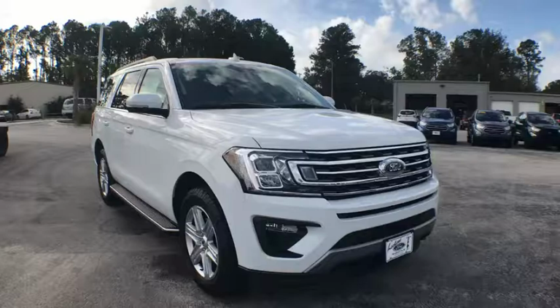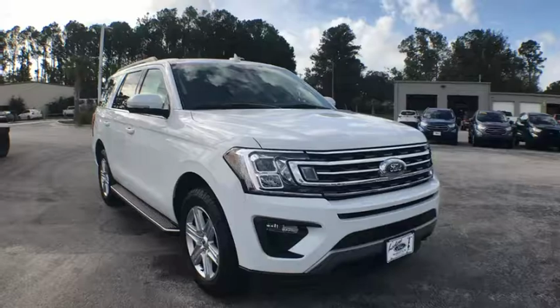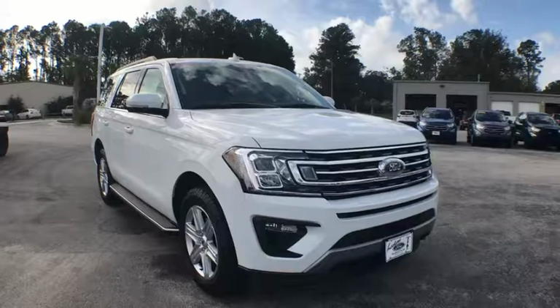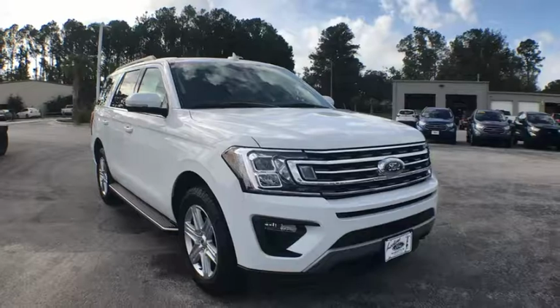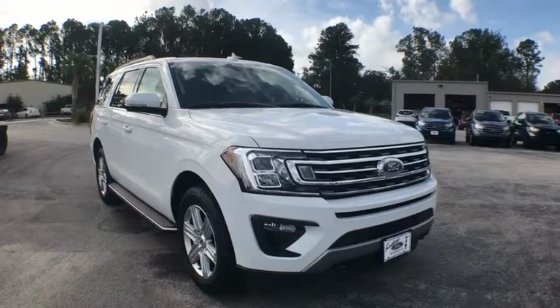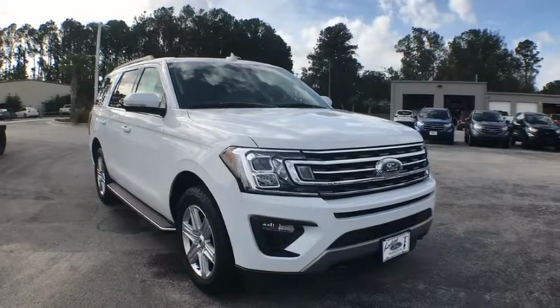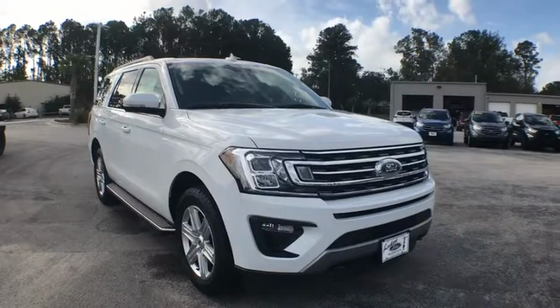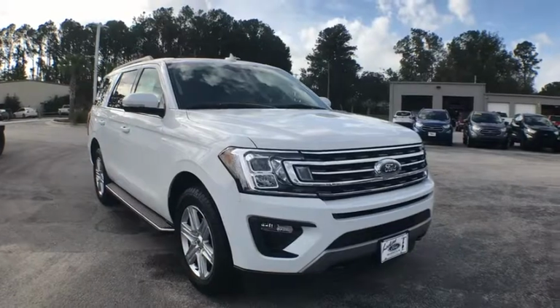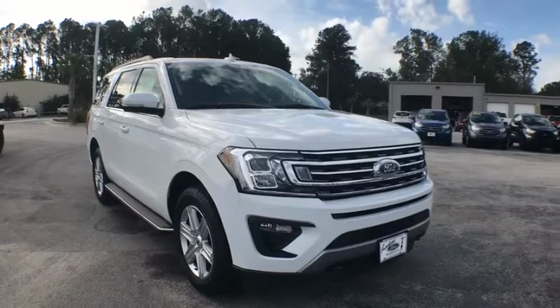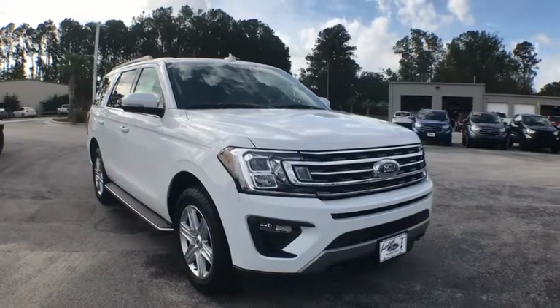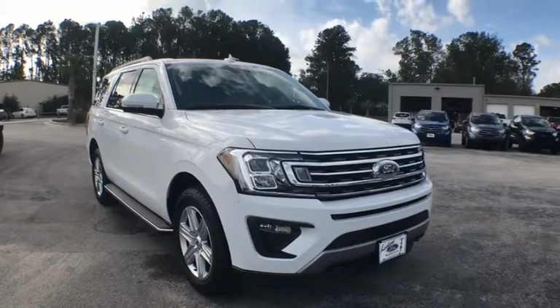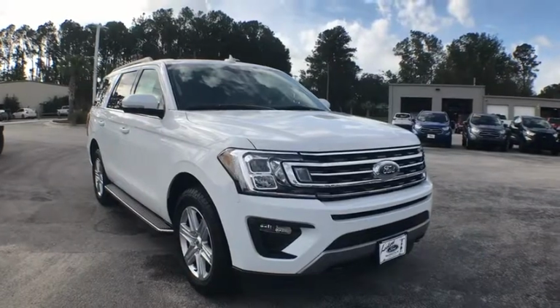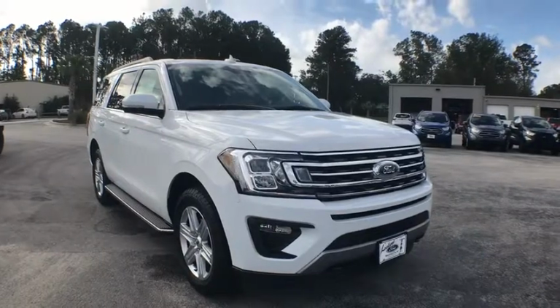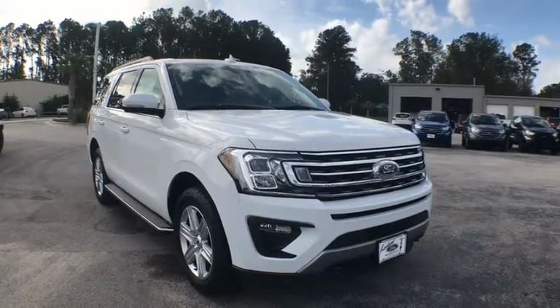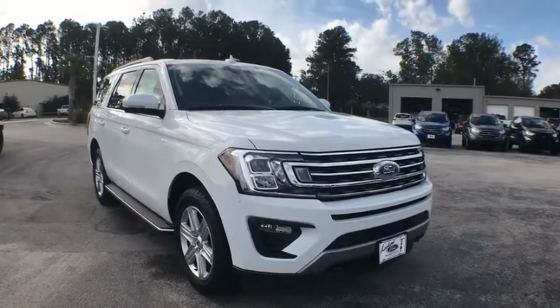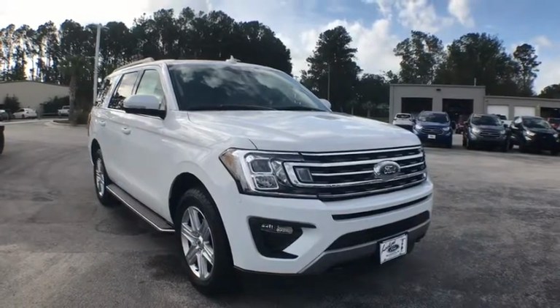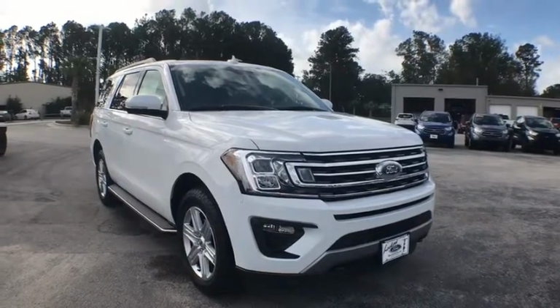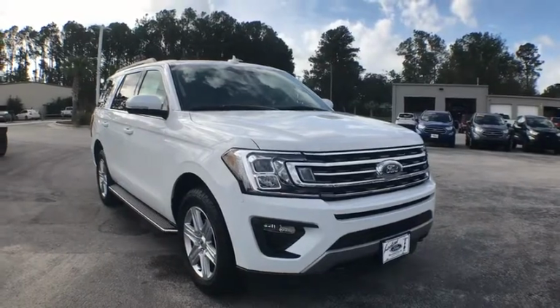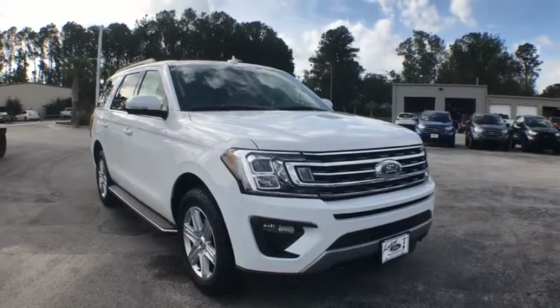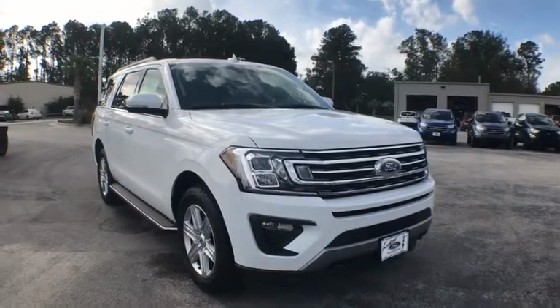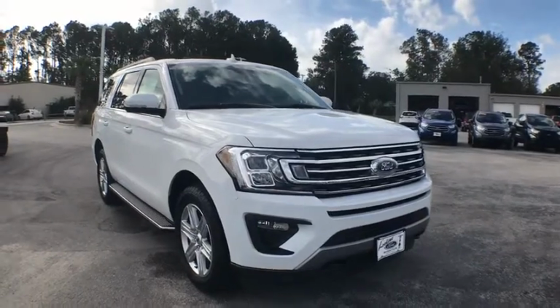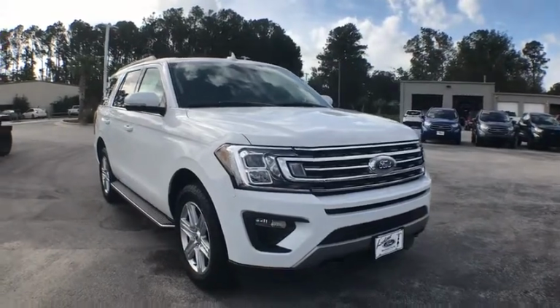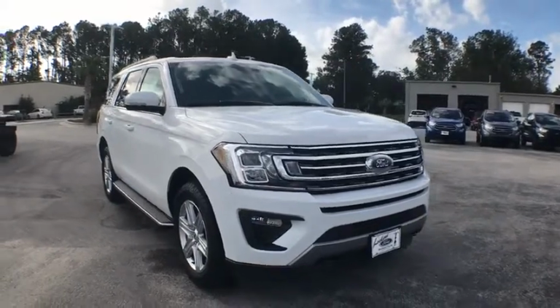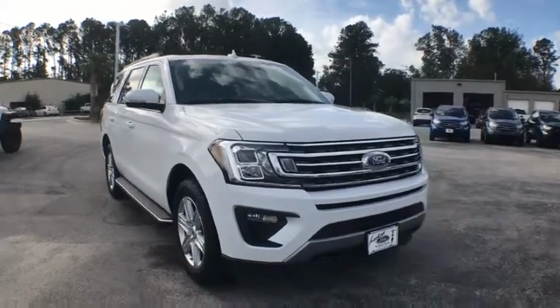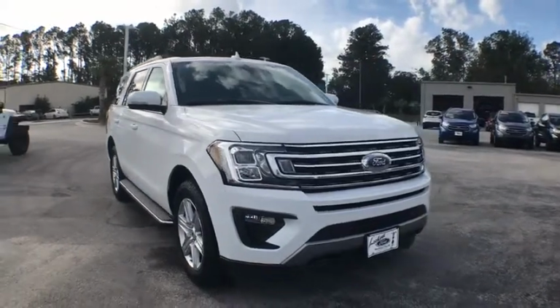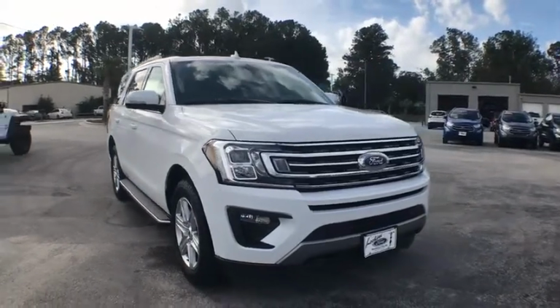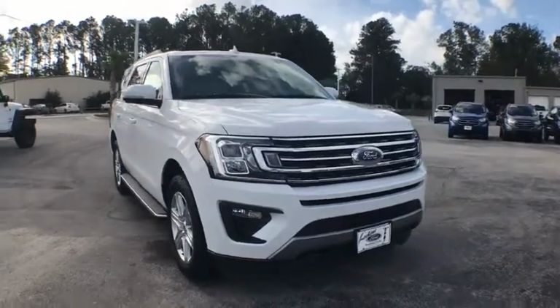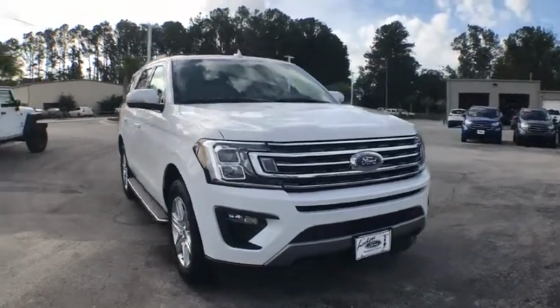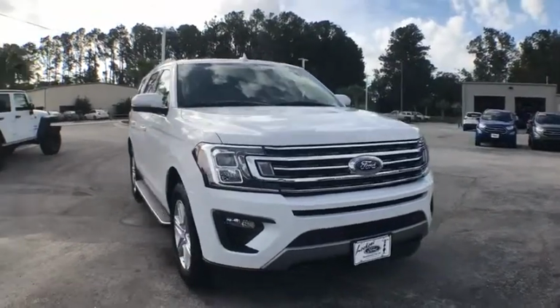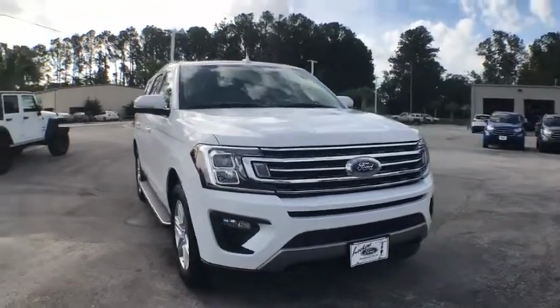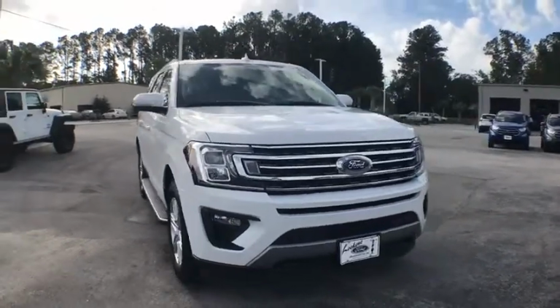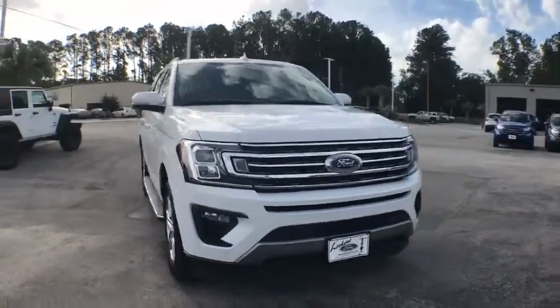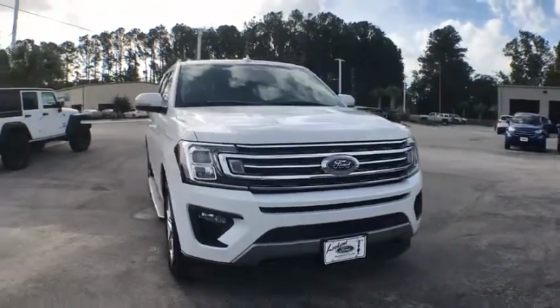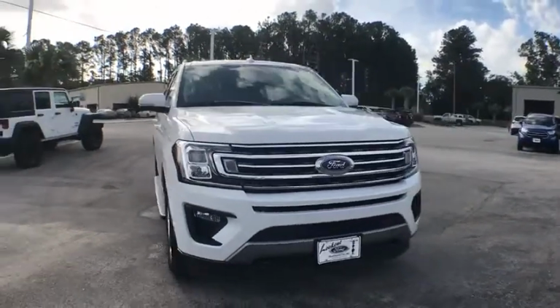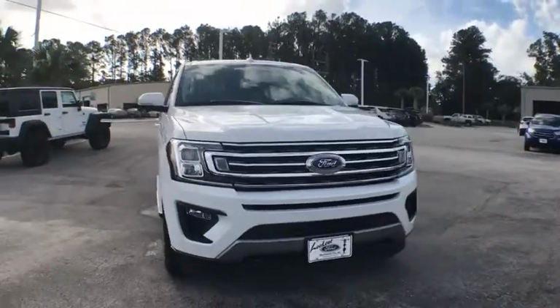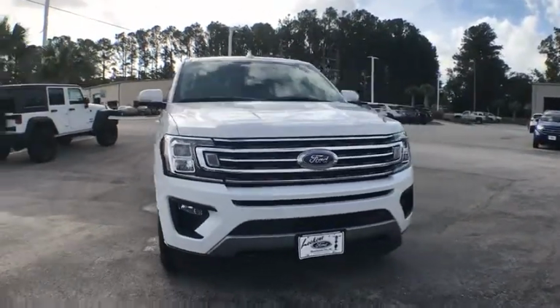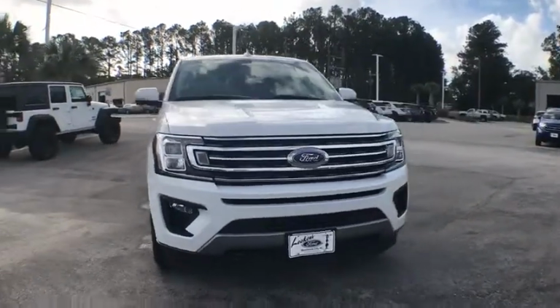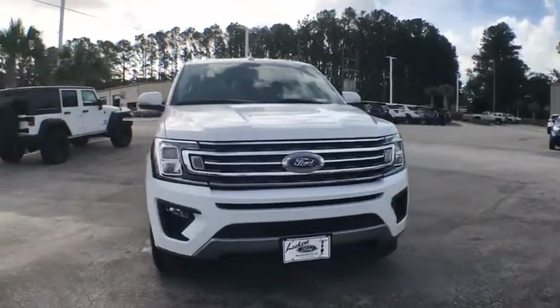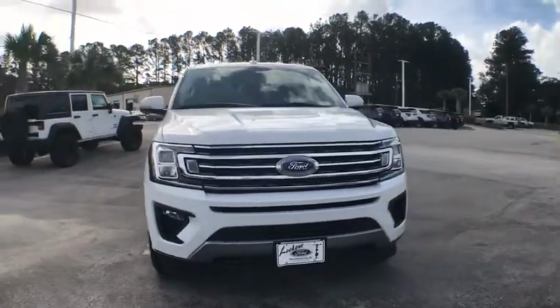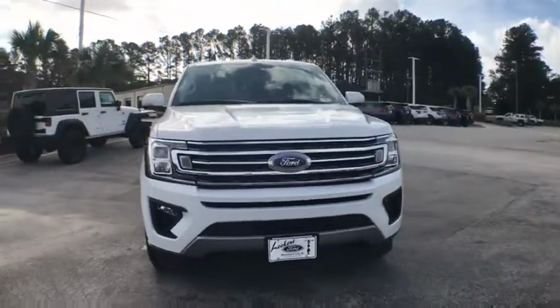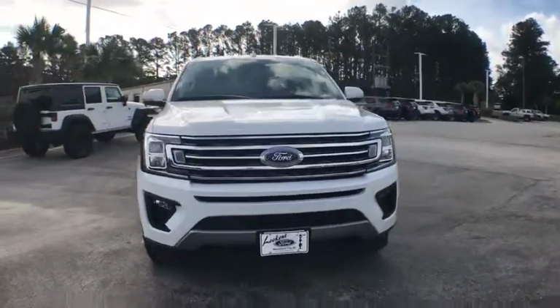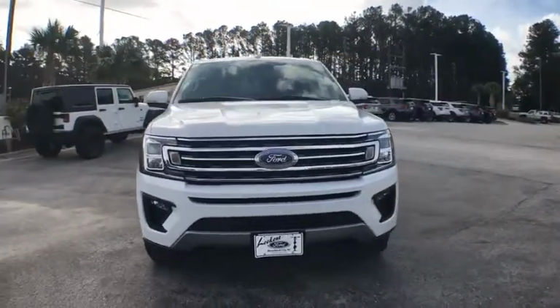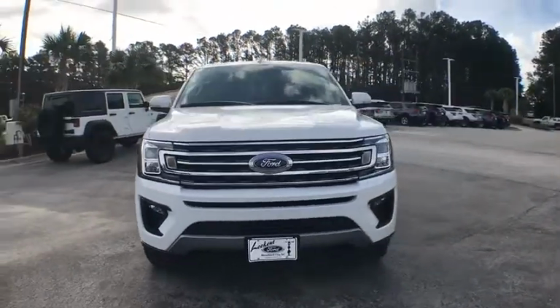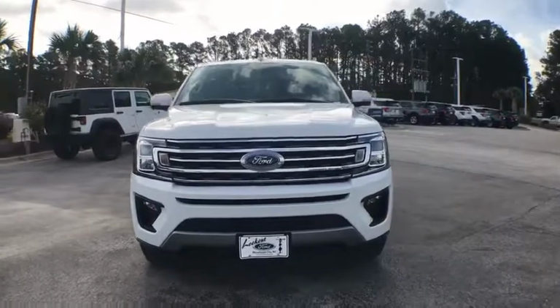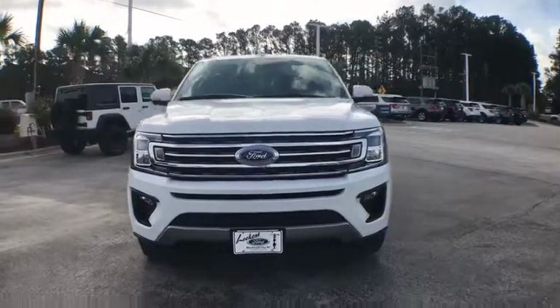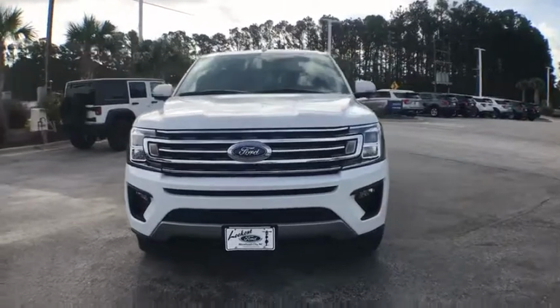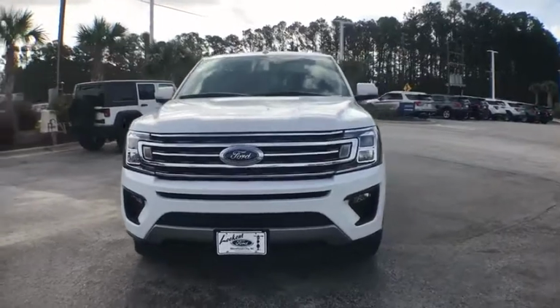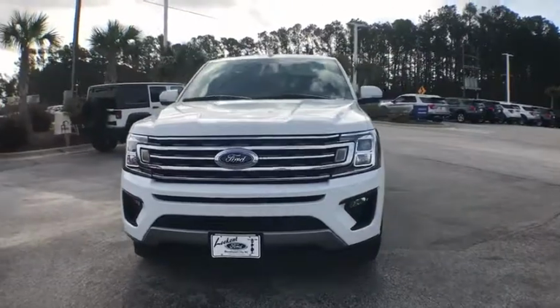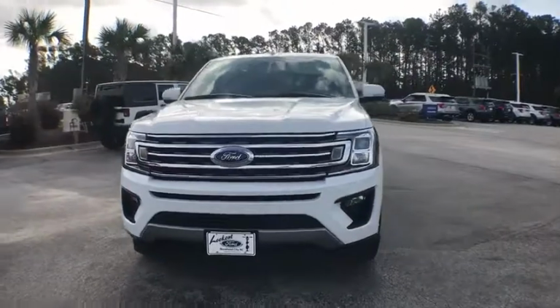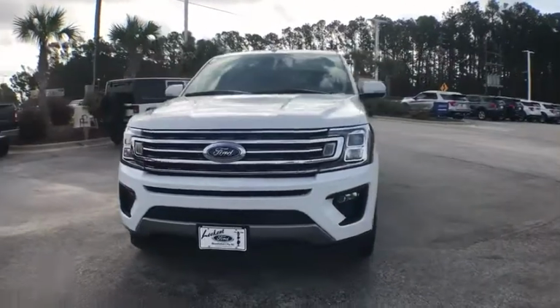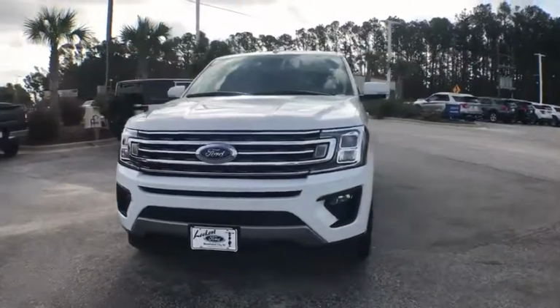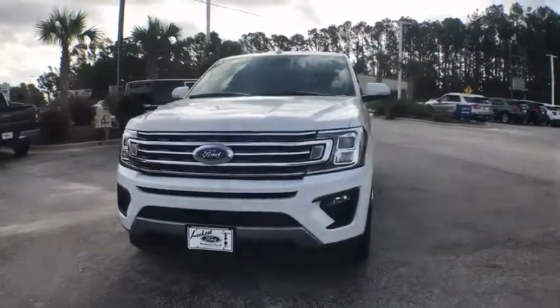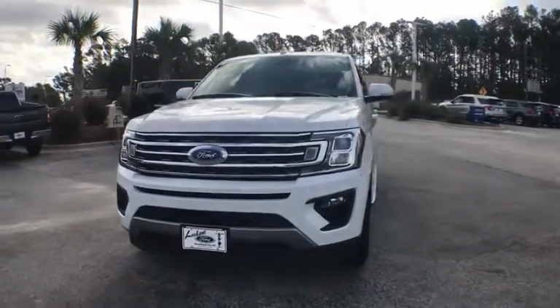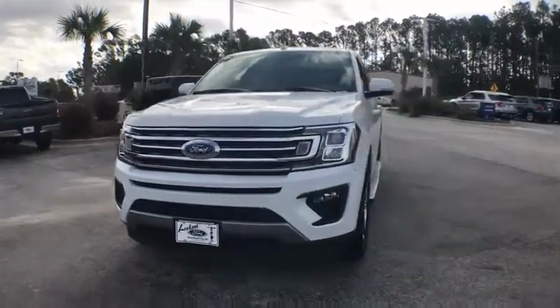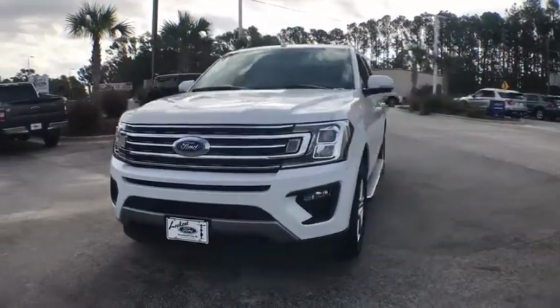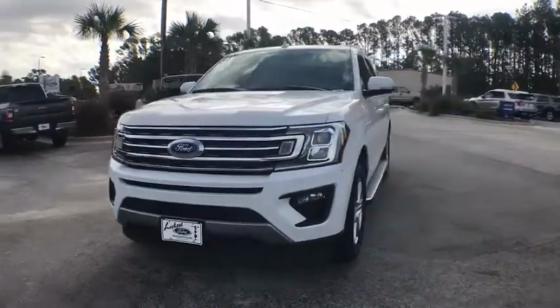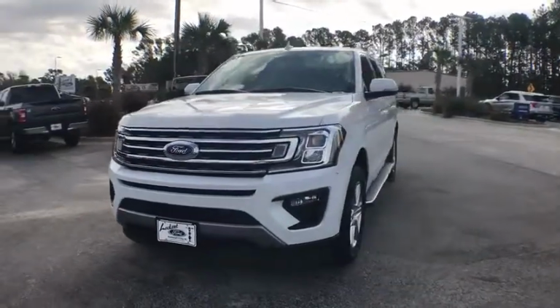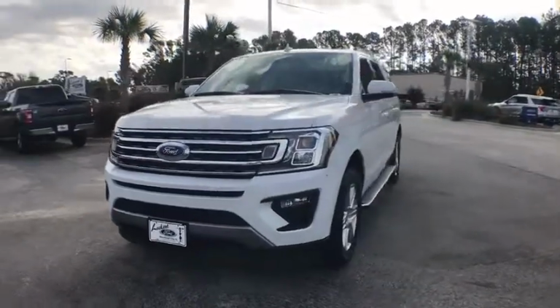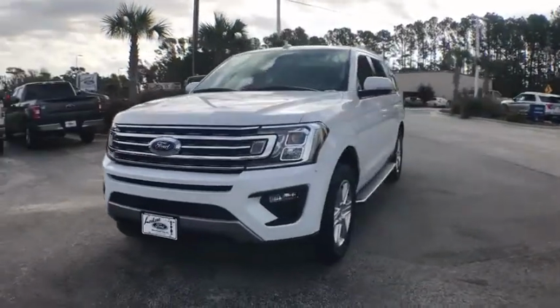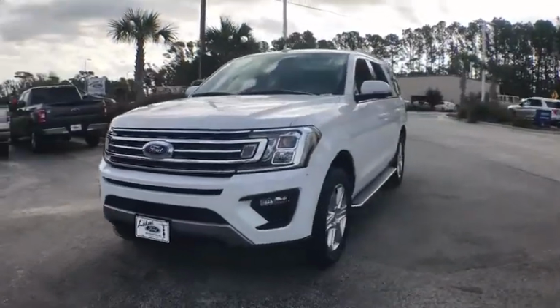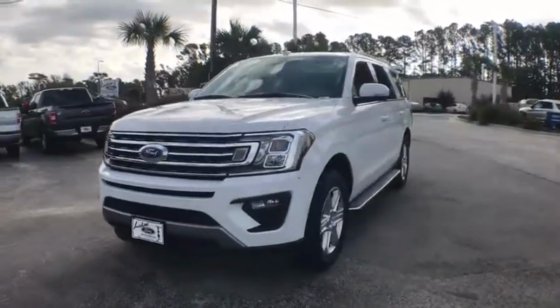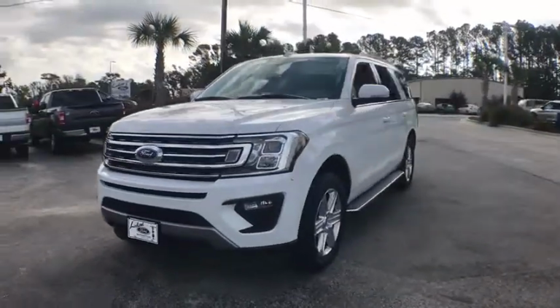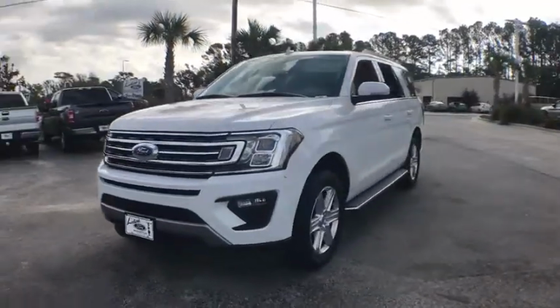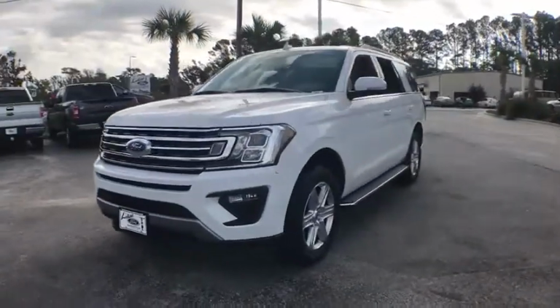You are going to love the 2019 Ford Expedition. Powerful, controlled, resourceful. Expedition.